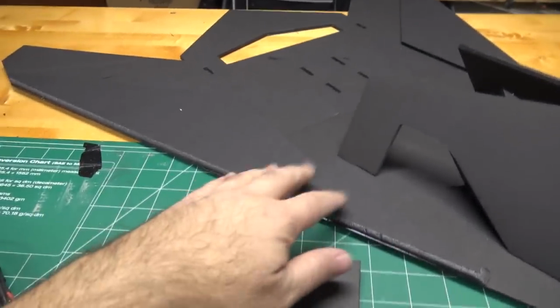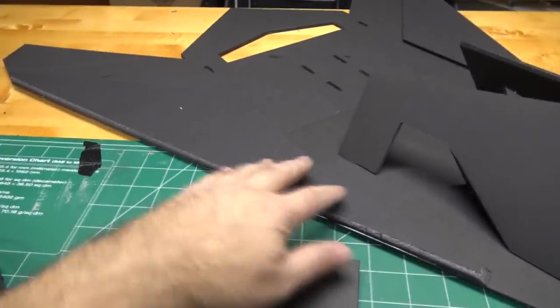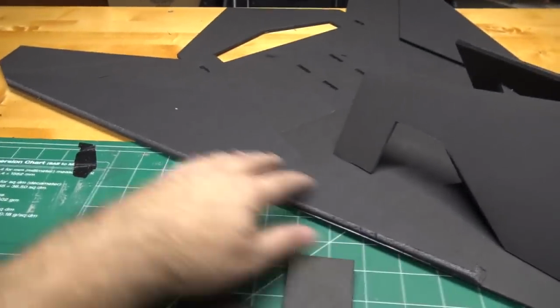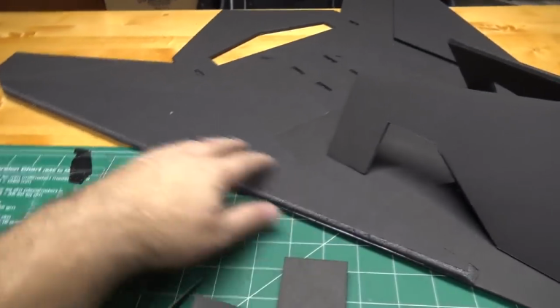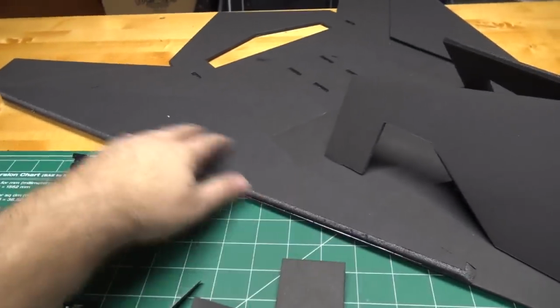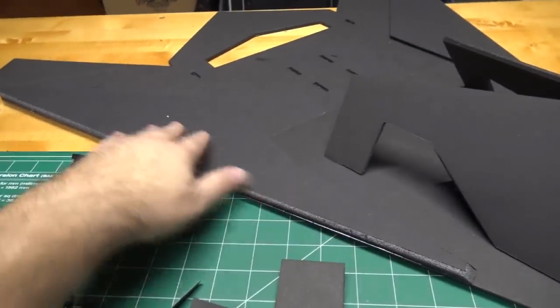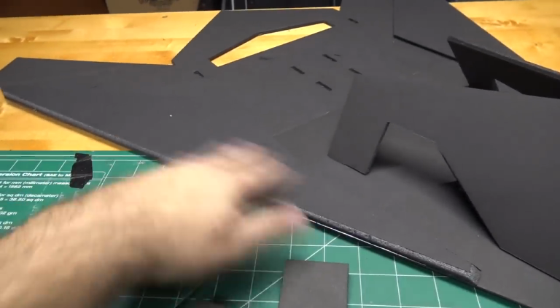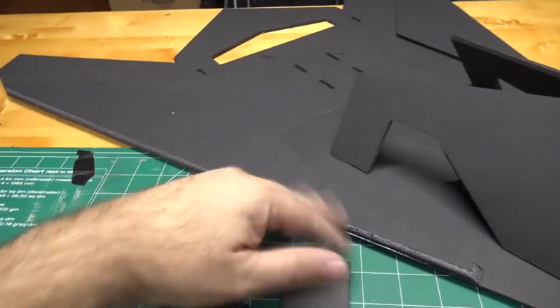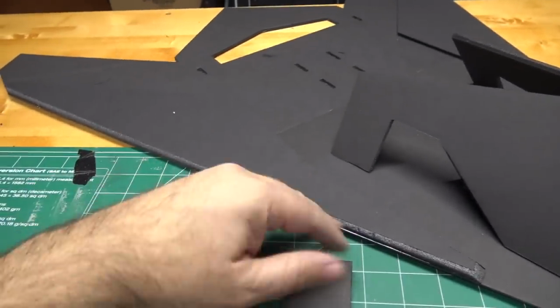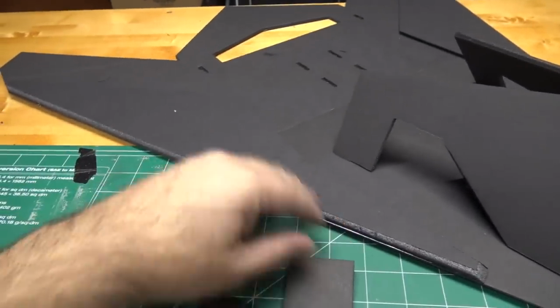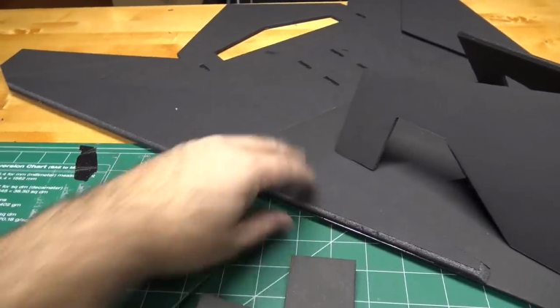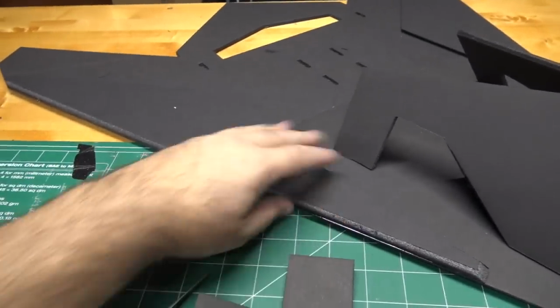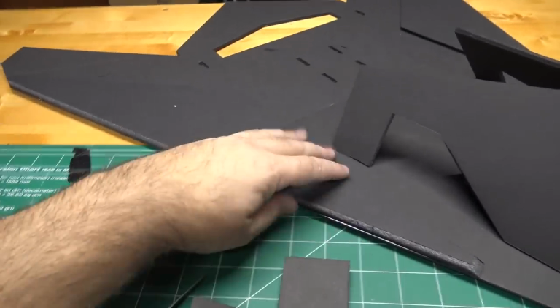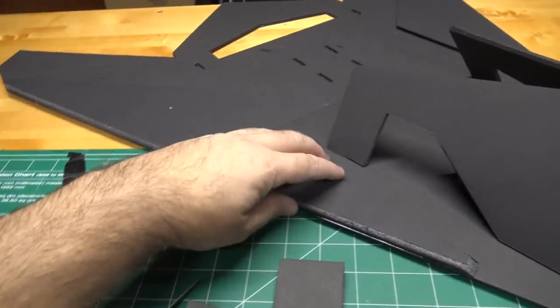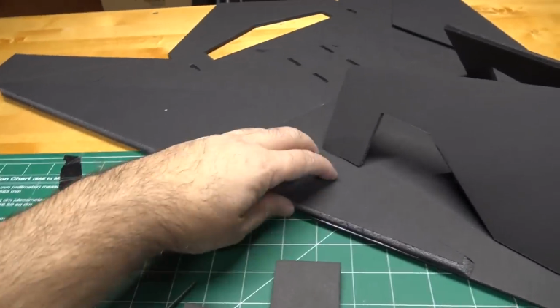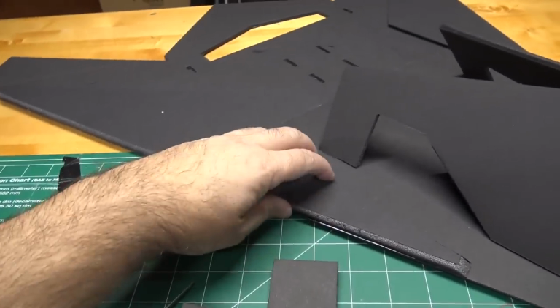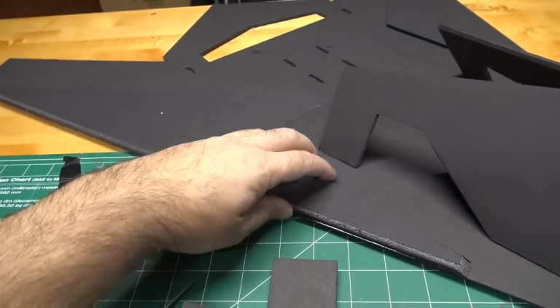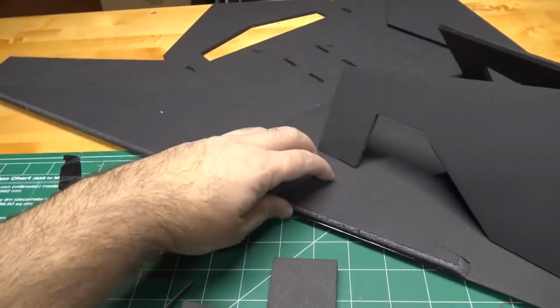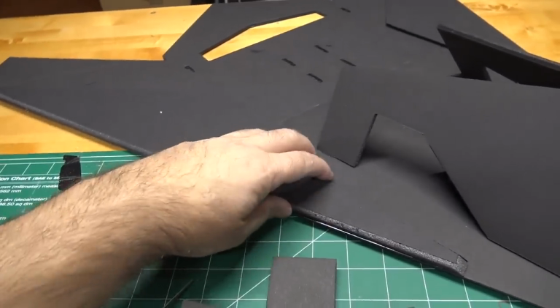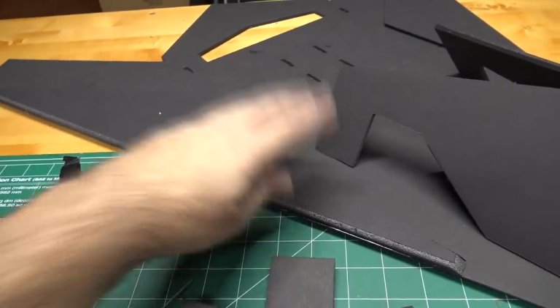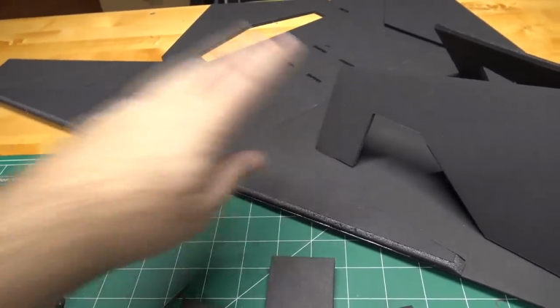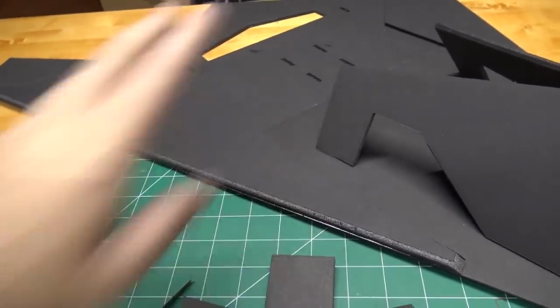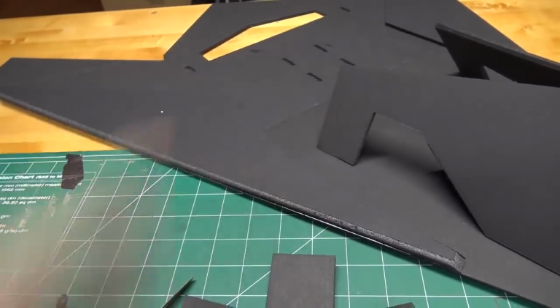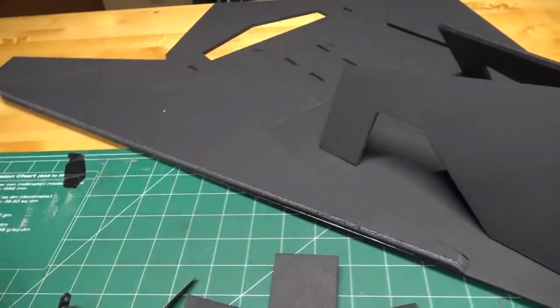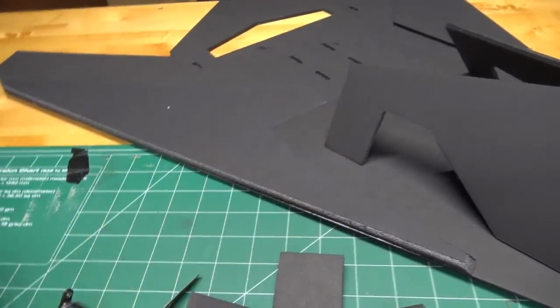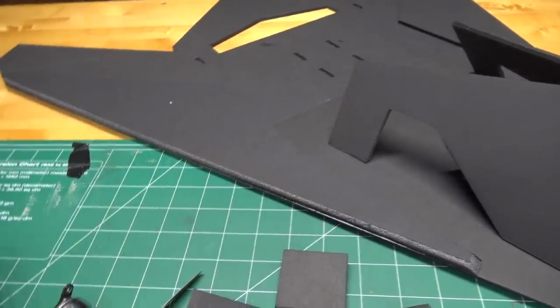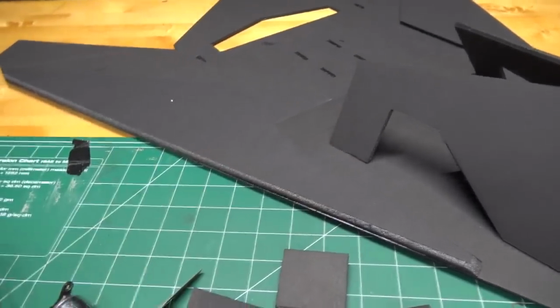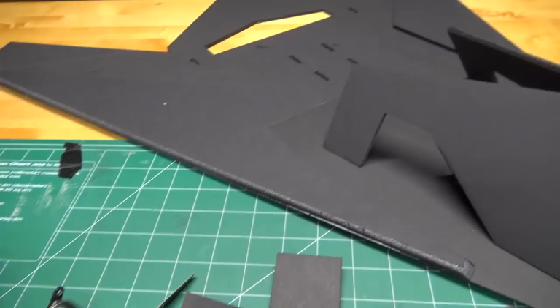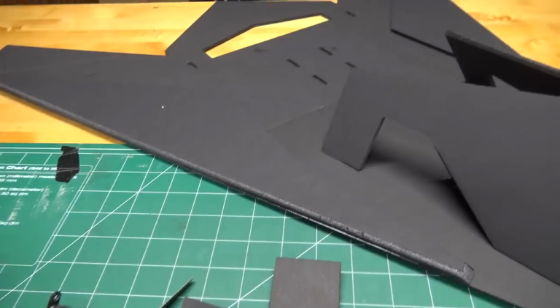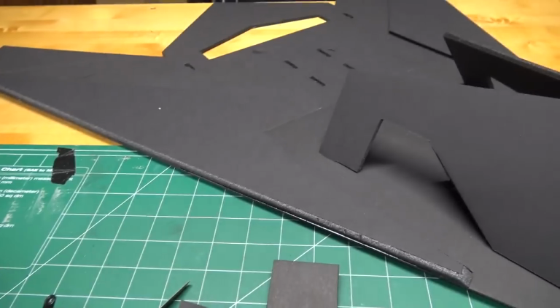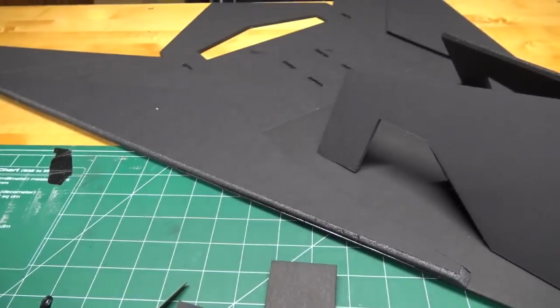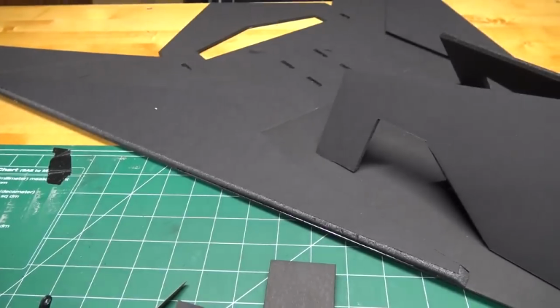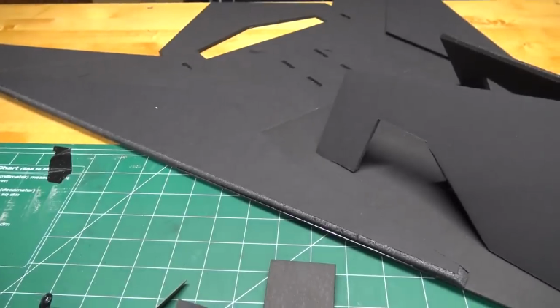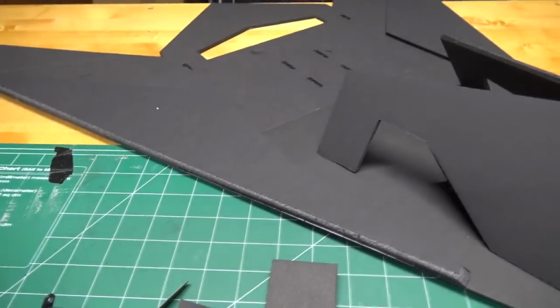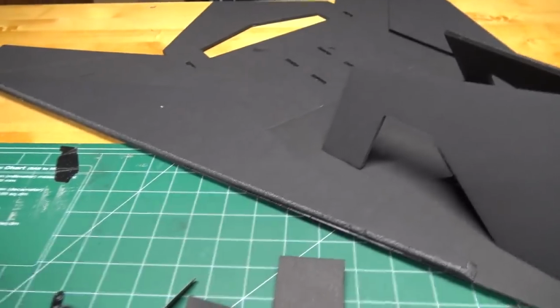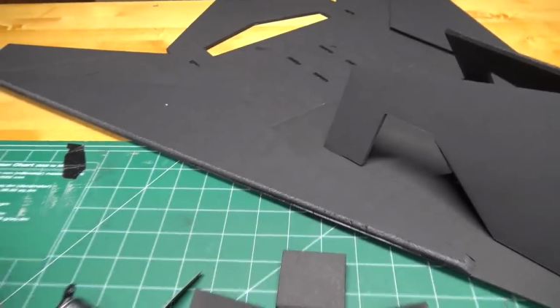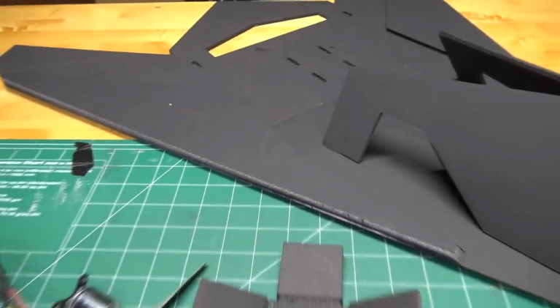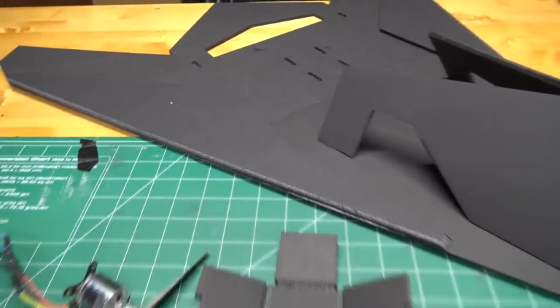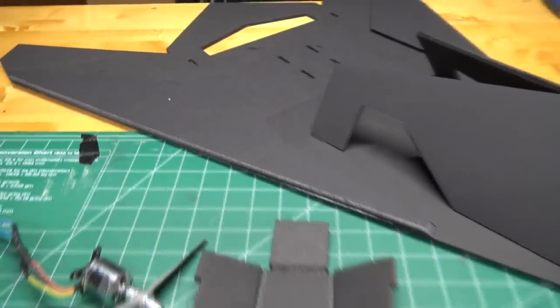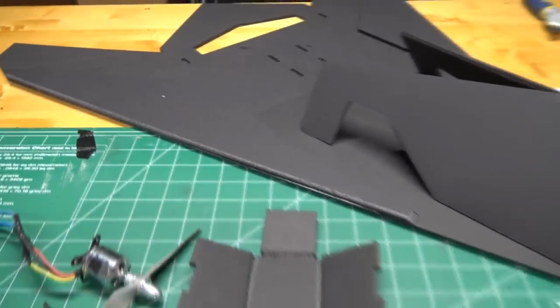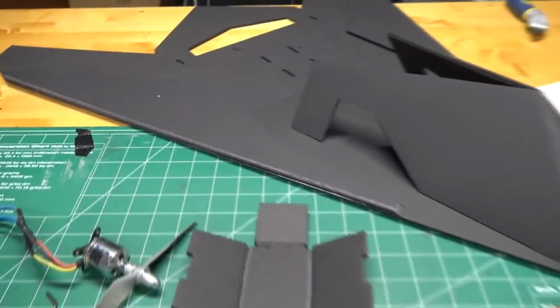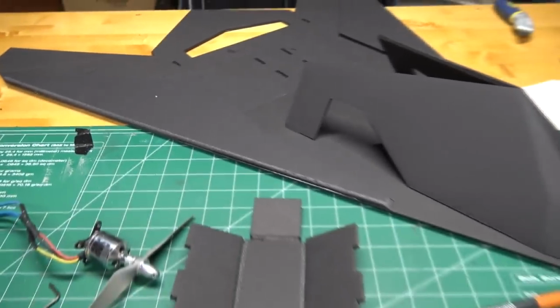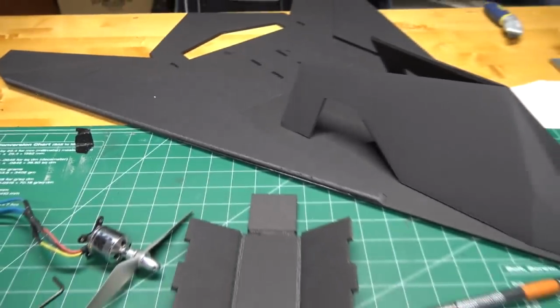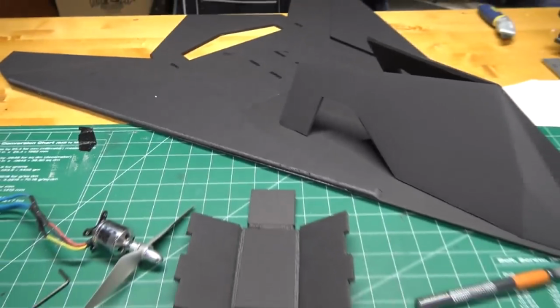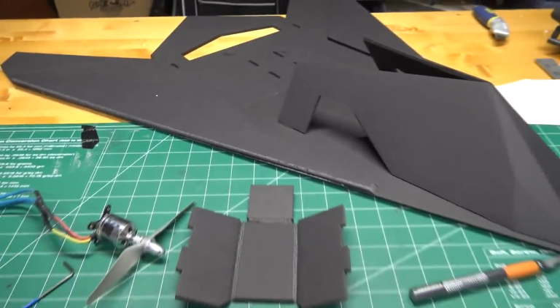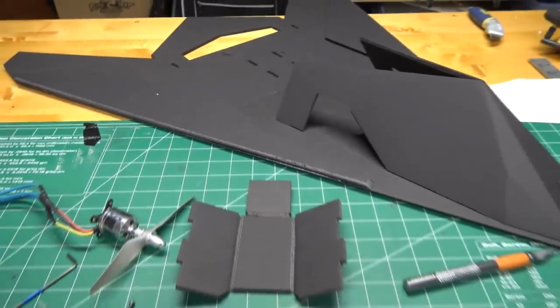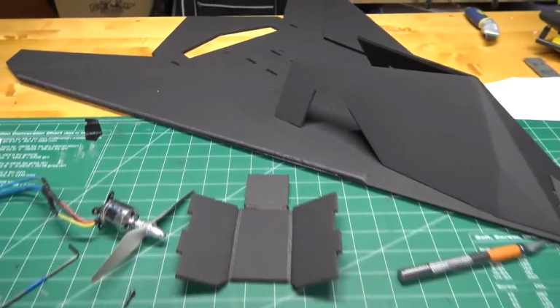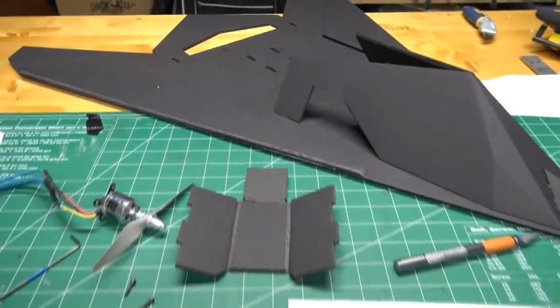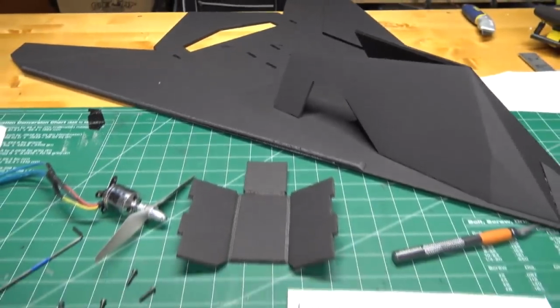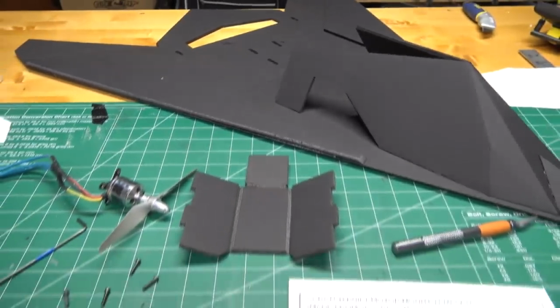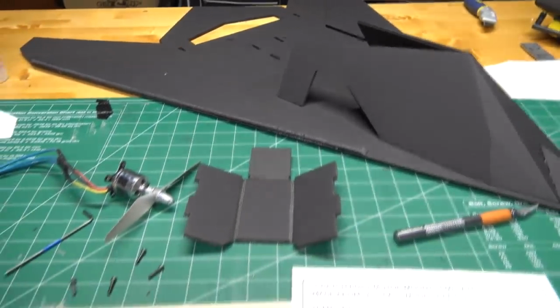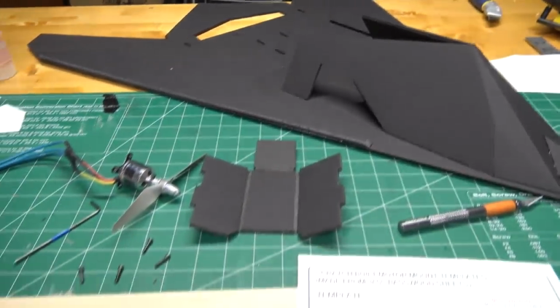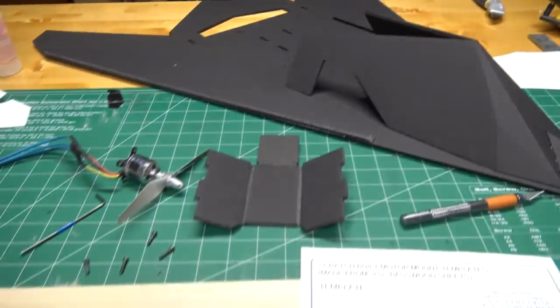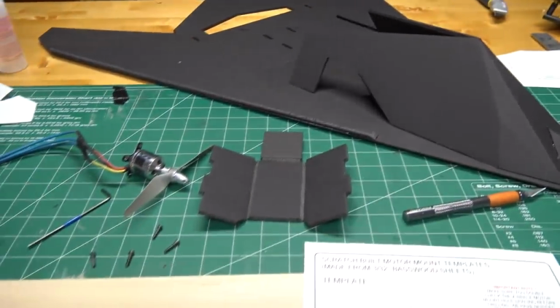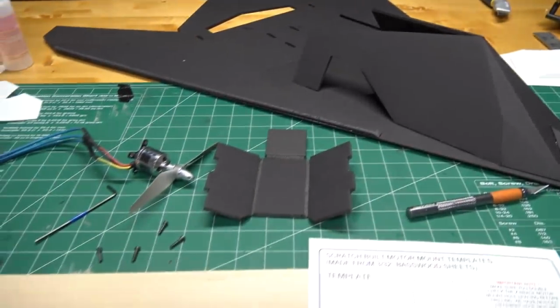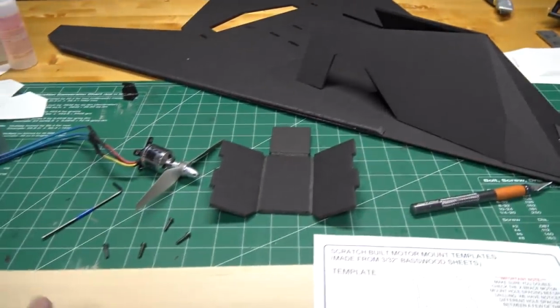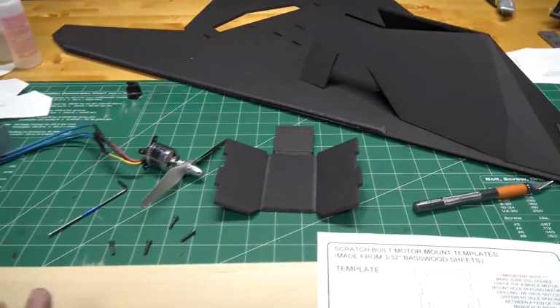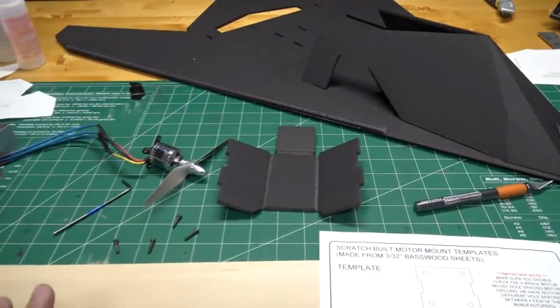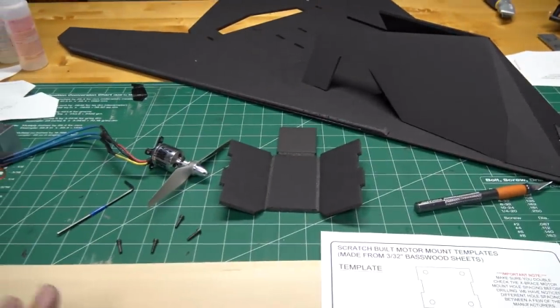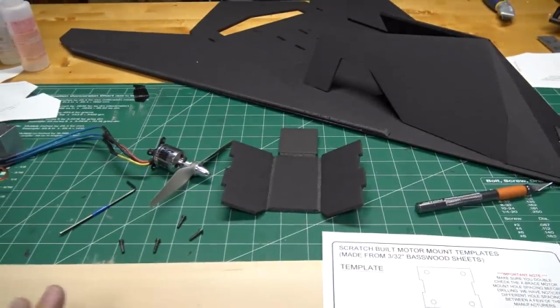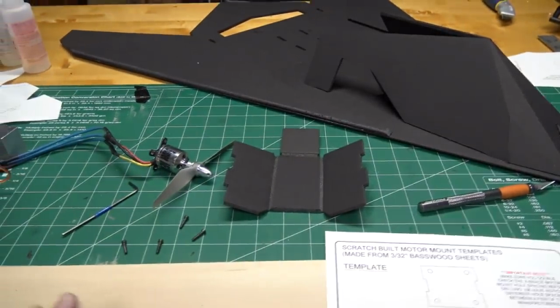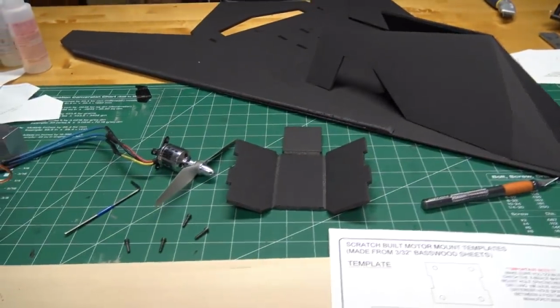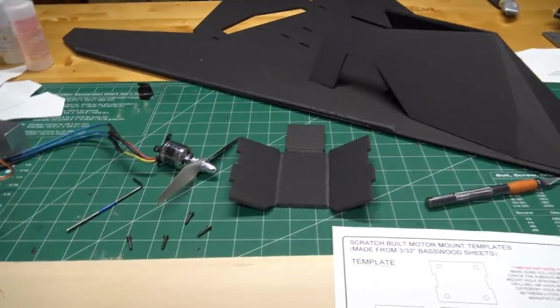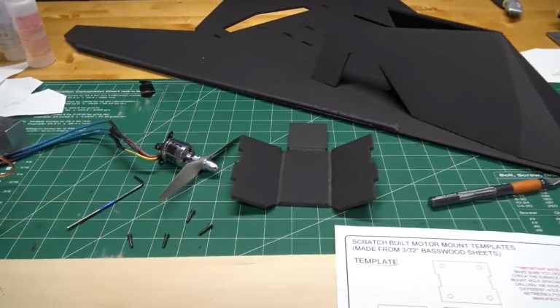Moving on to the next step: using some epoxy to glue on the KF airfoil pieces to the main wing. I use epoxy because it goes on a lot thinner and works nicely for sealing it to the main wing. I've got the KF airfoils nice and secure to the plane with the epoxy, so I'm moving on to putting in the electronics.